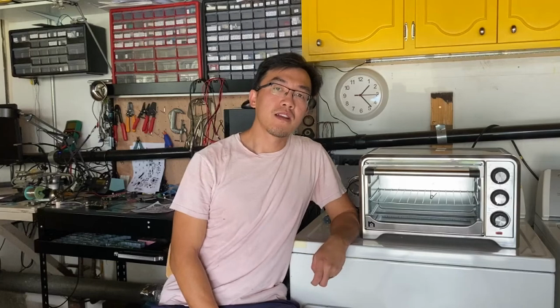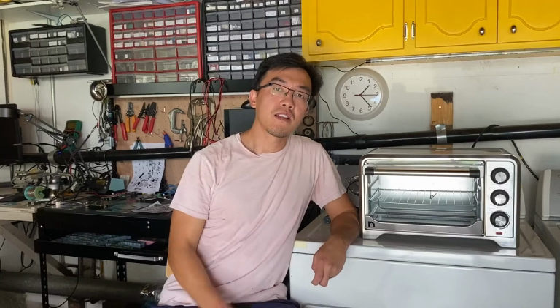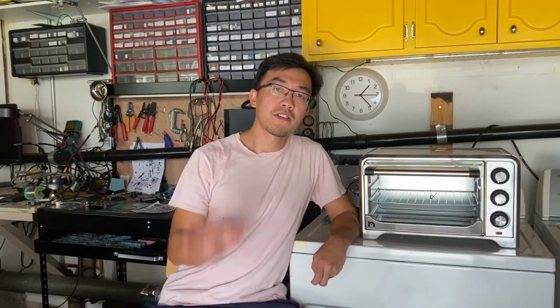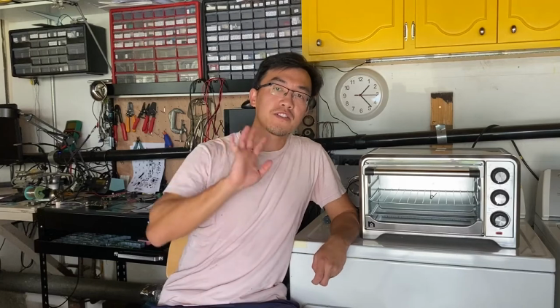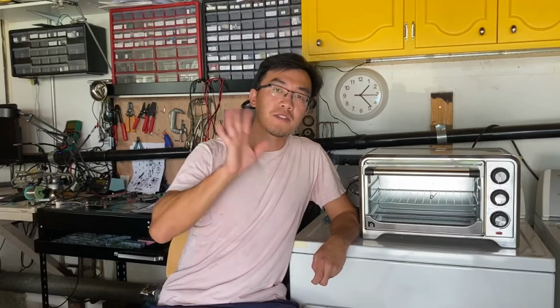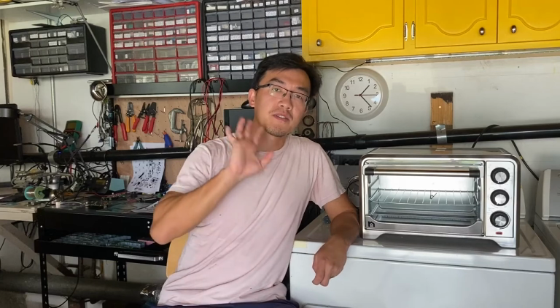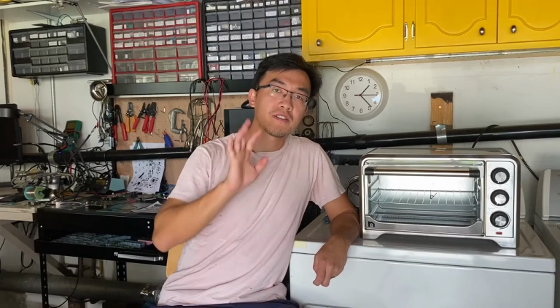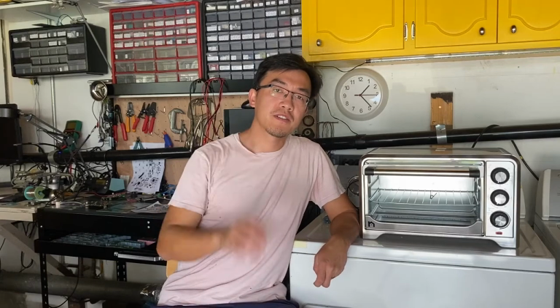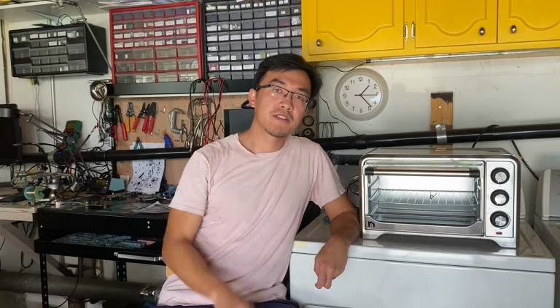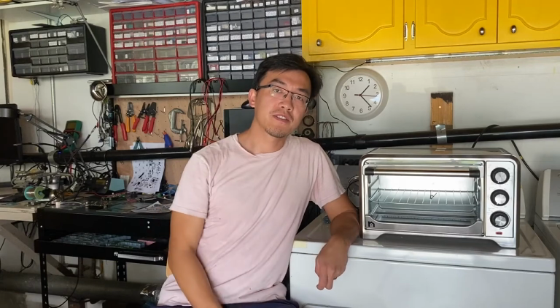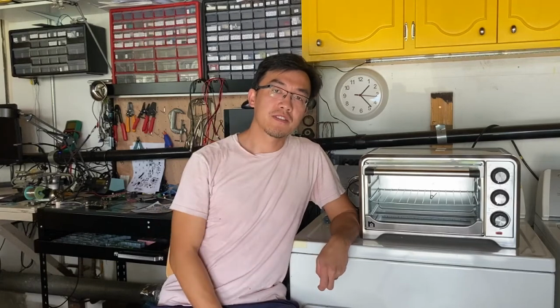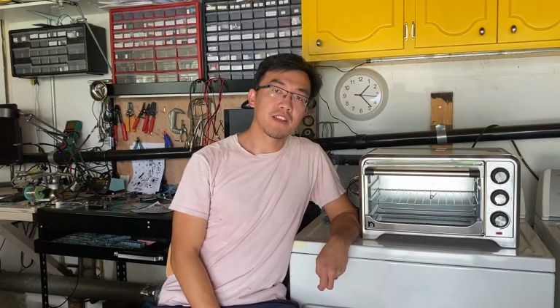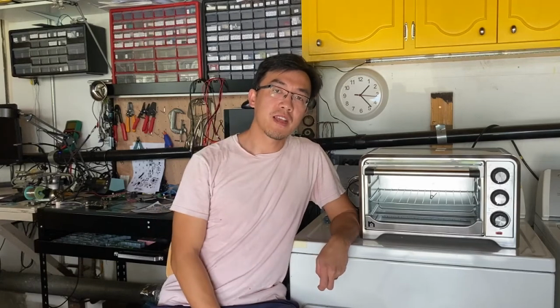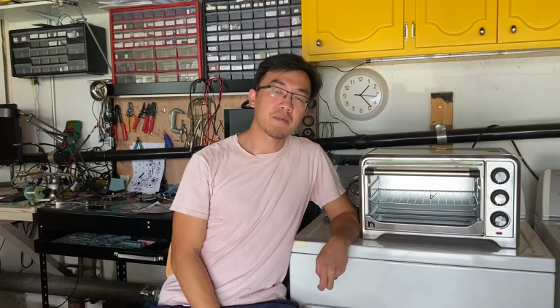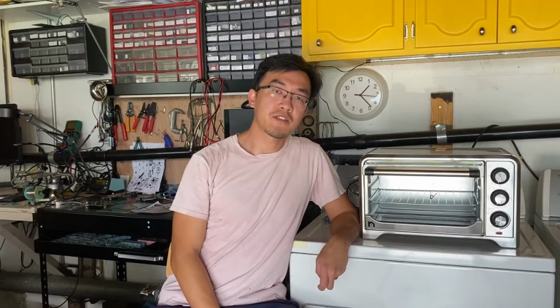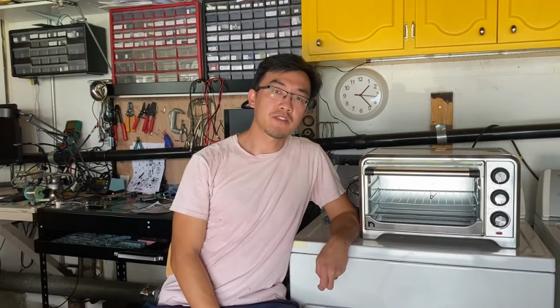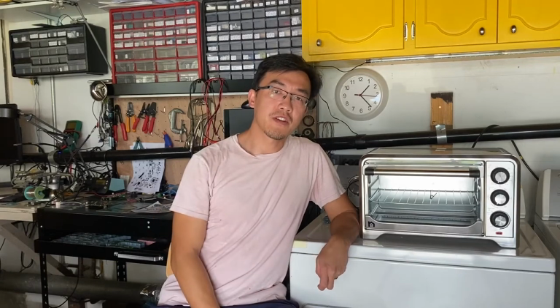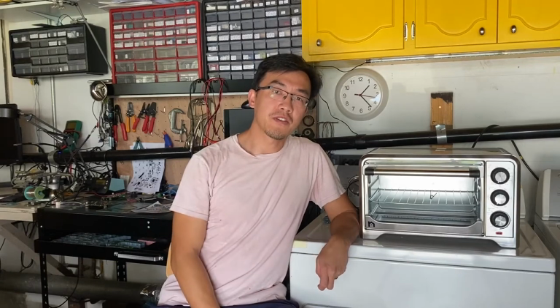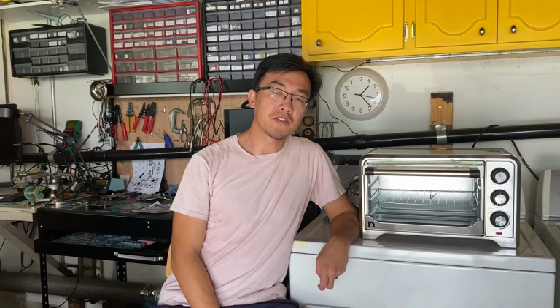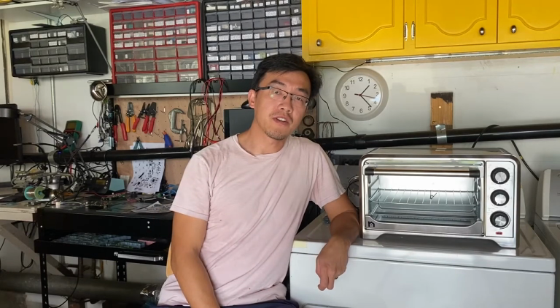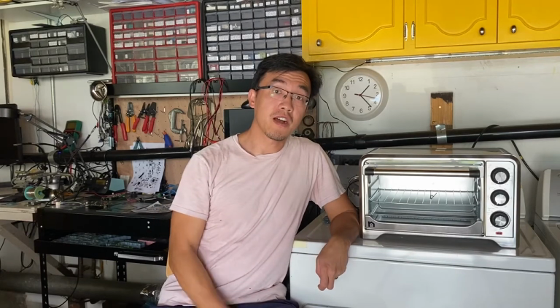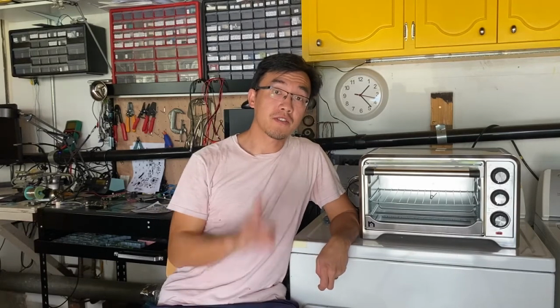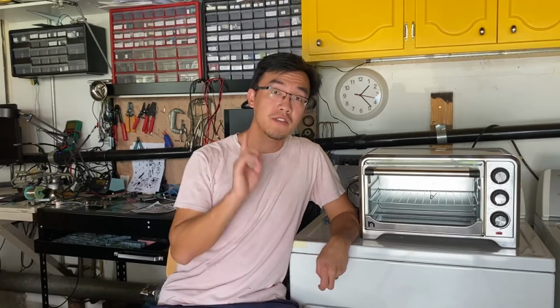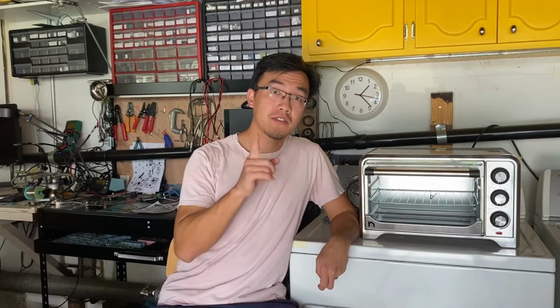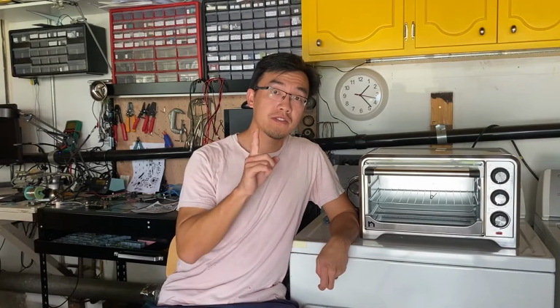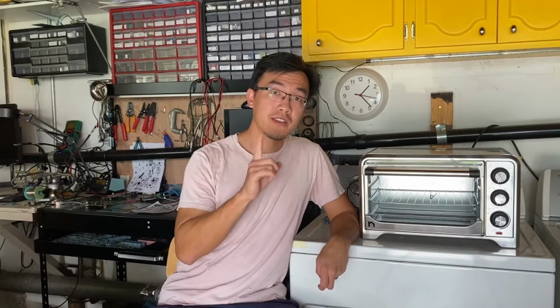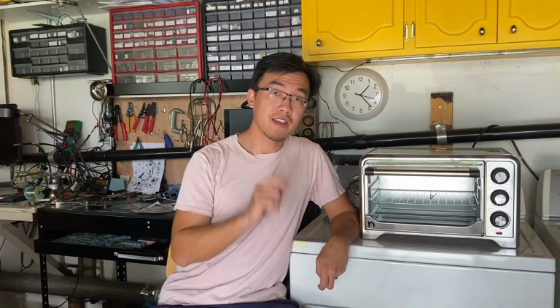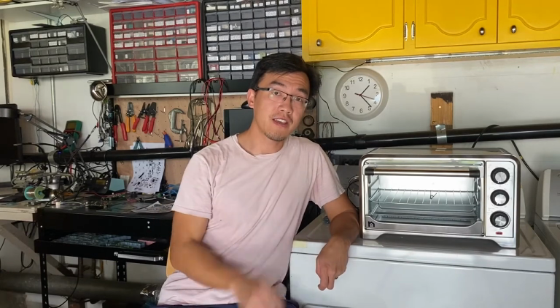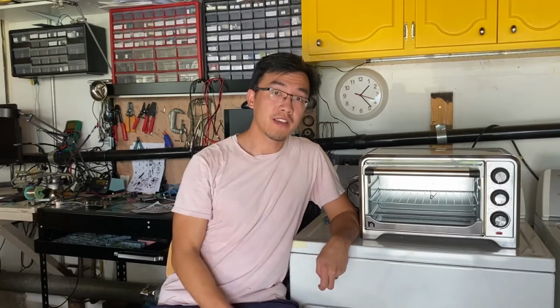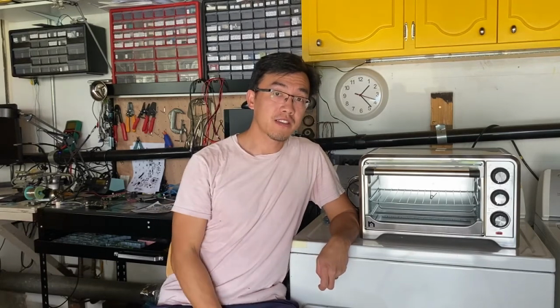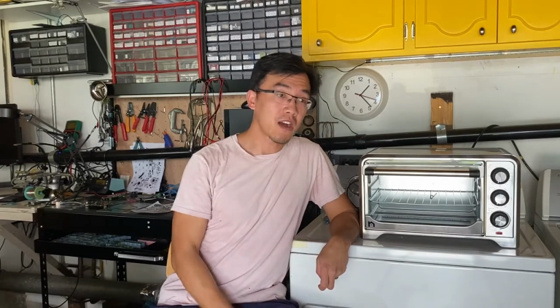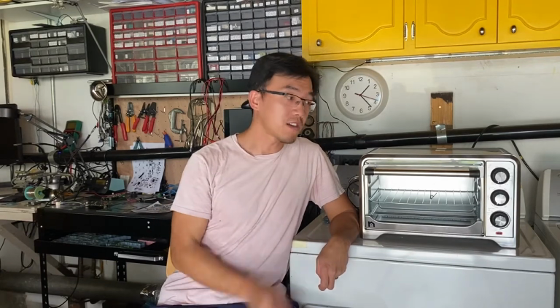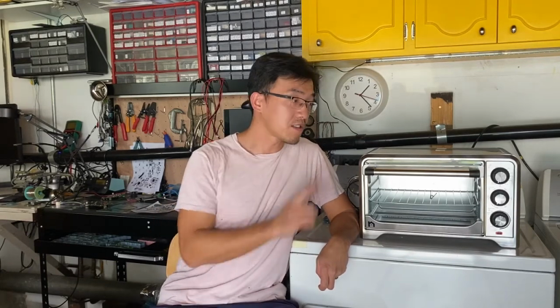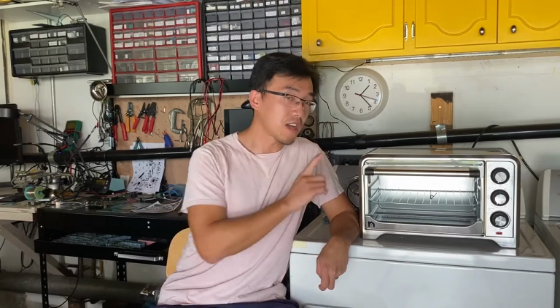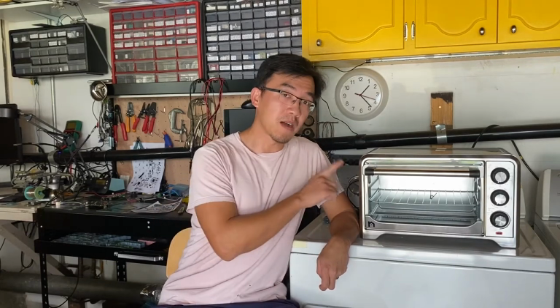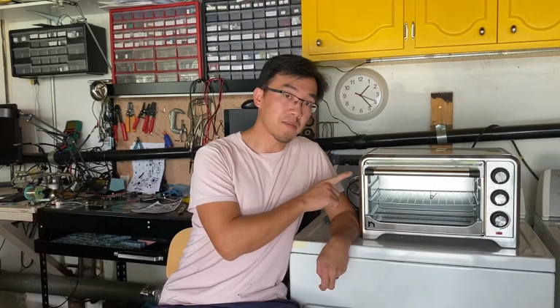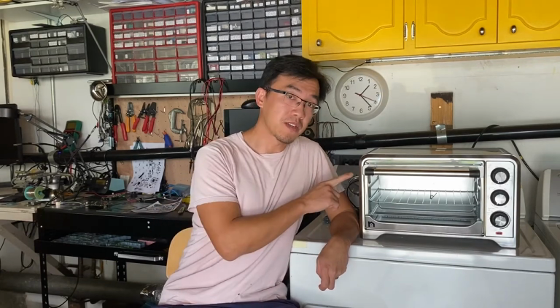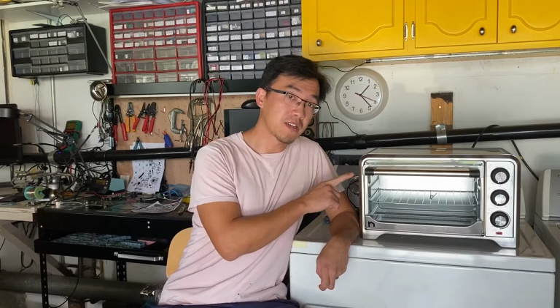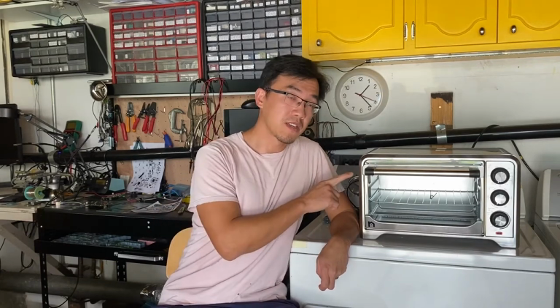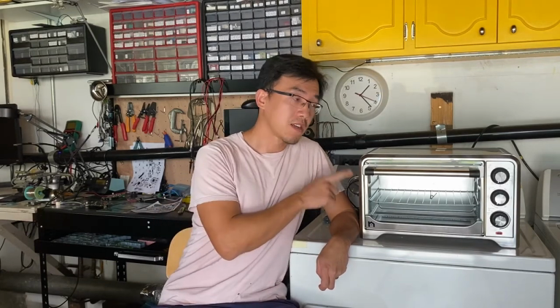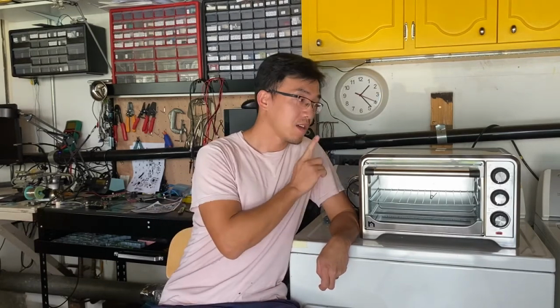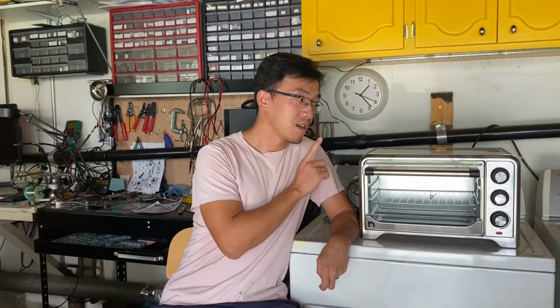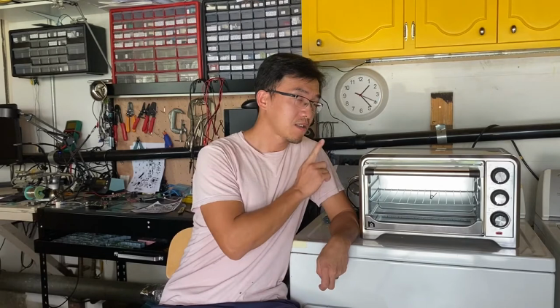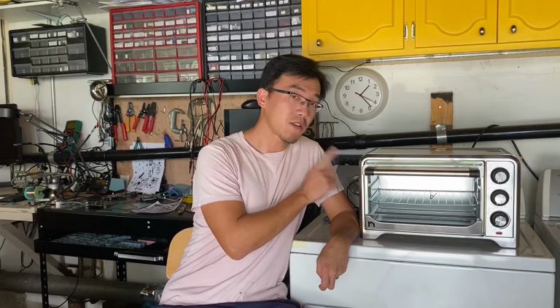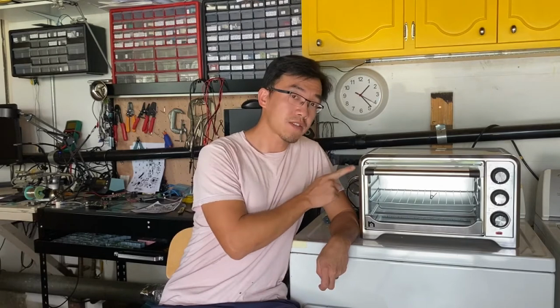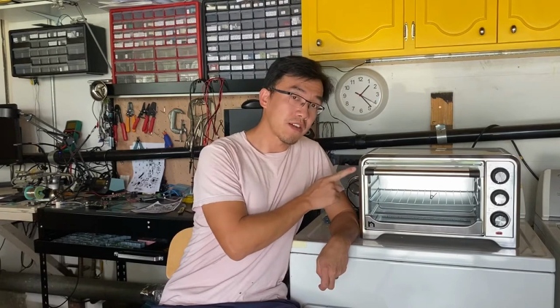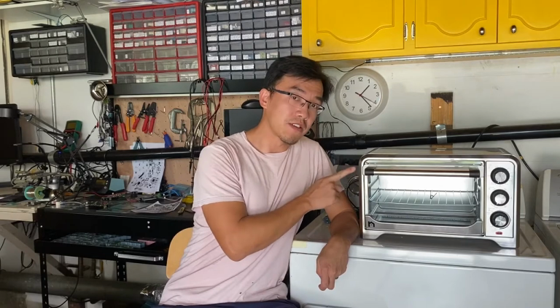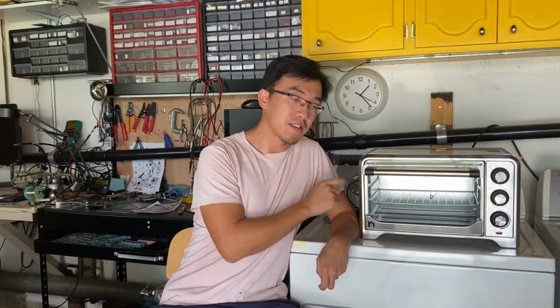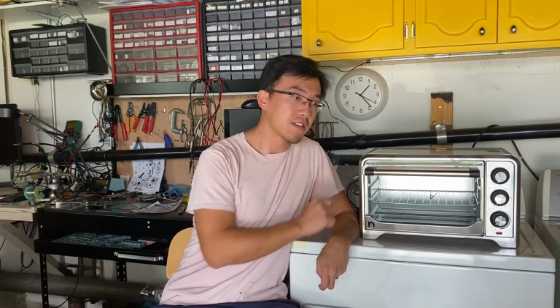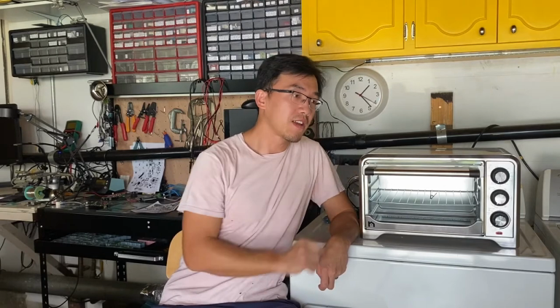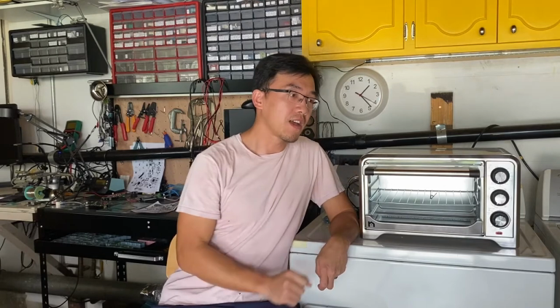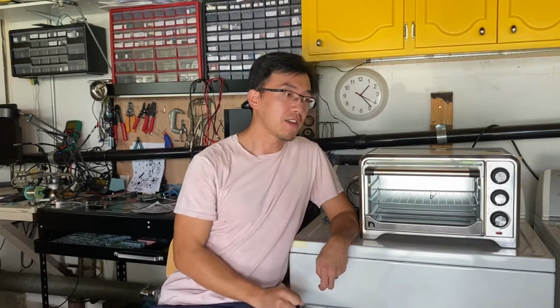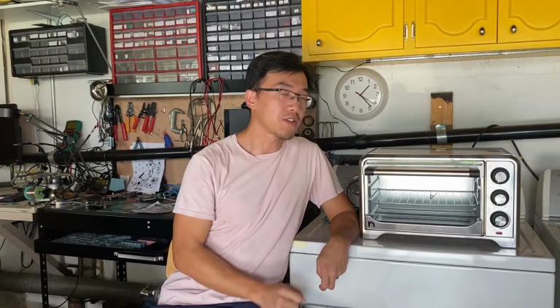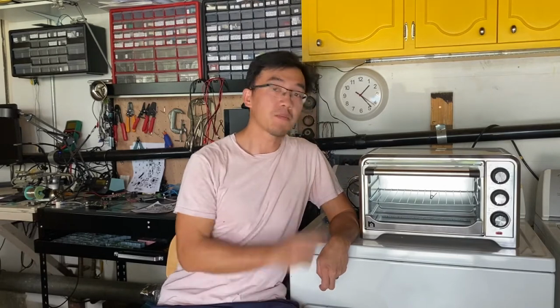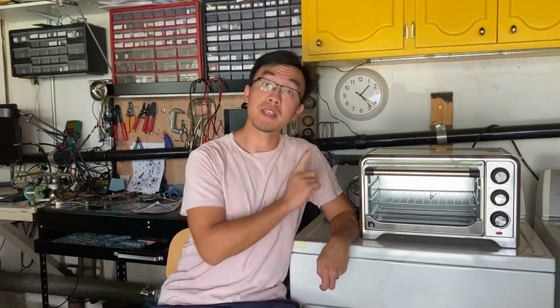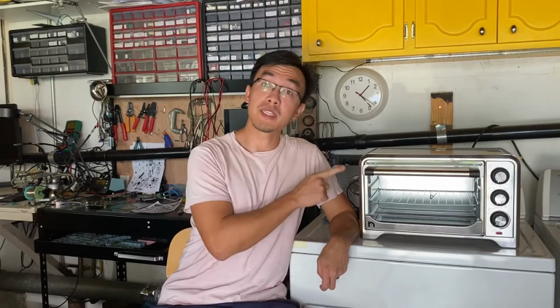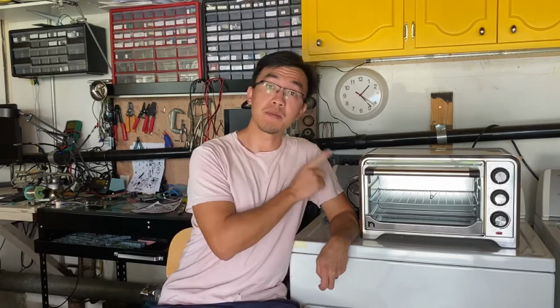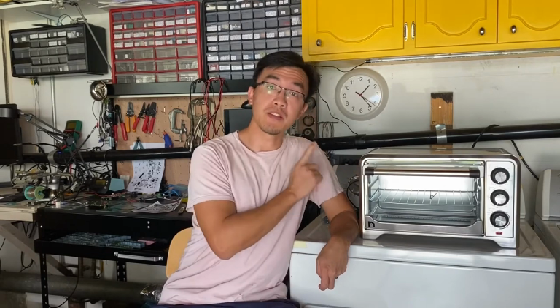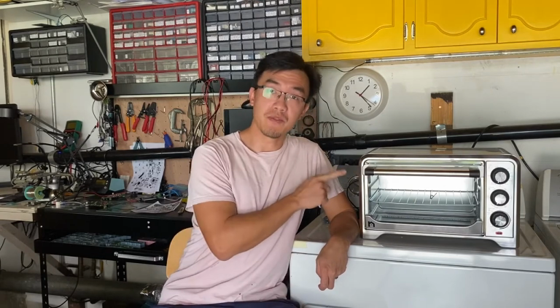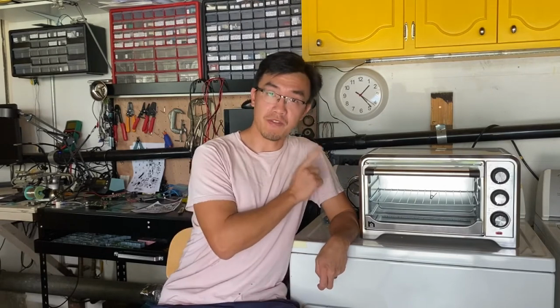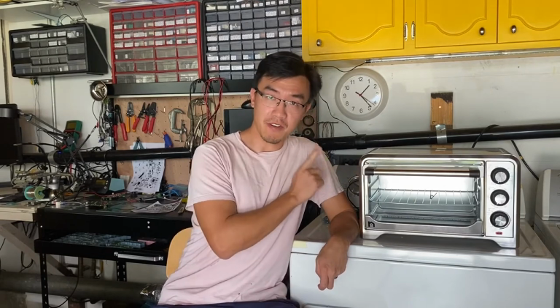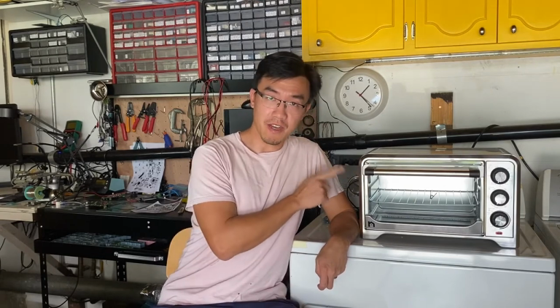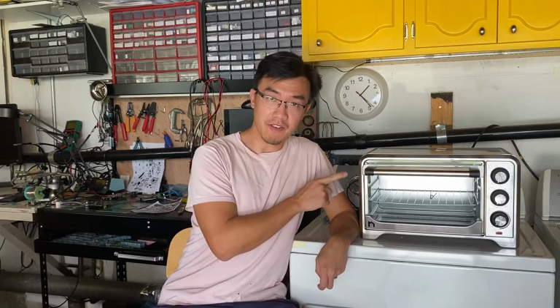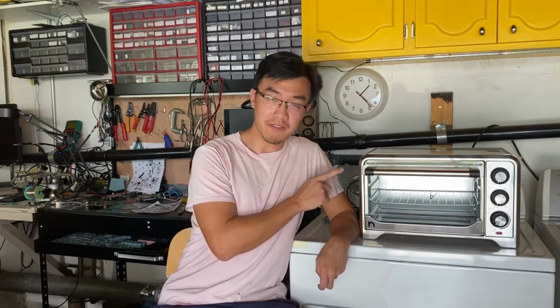Hello, YouTuber! Today I'm going to show you how to use a countertop toast oven as your PCB reflow oven.